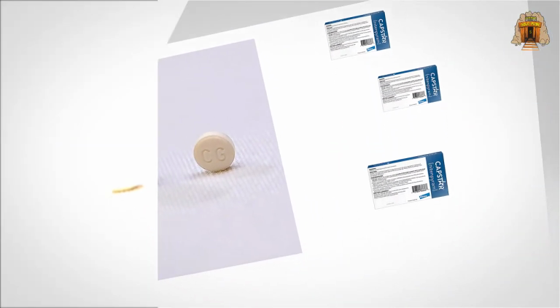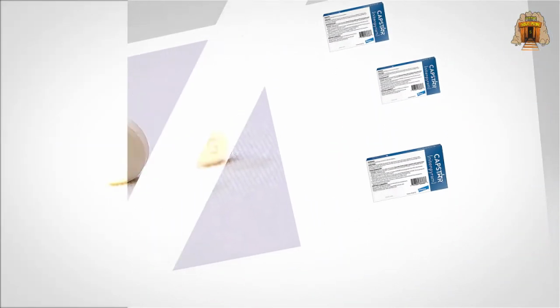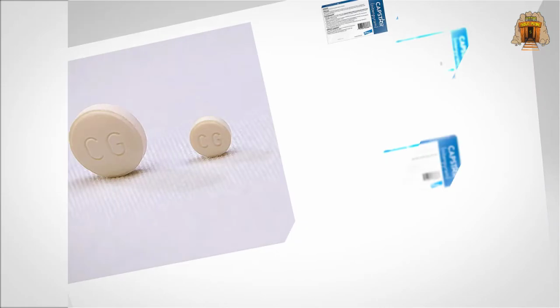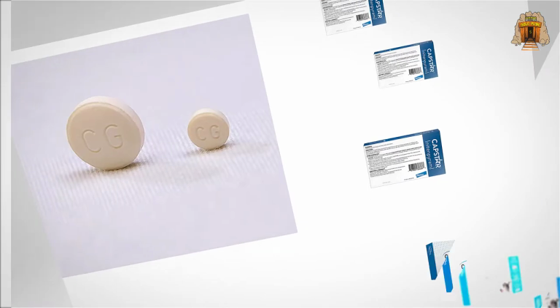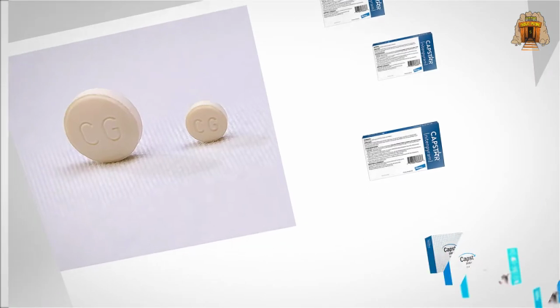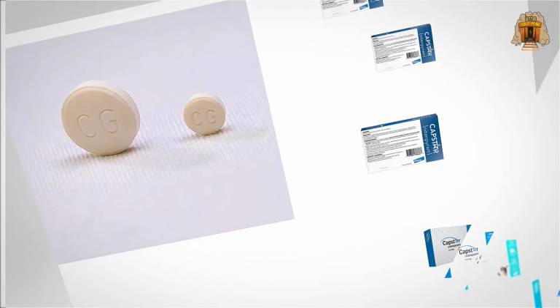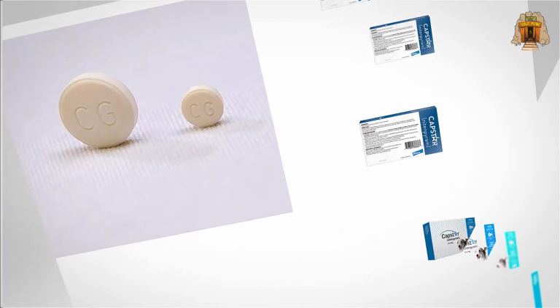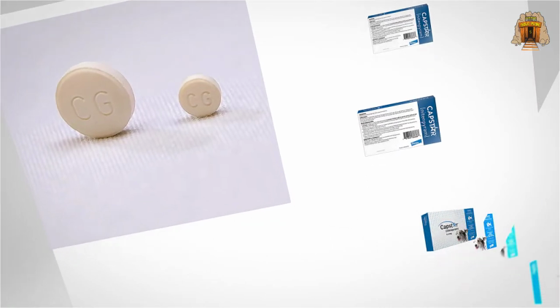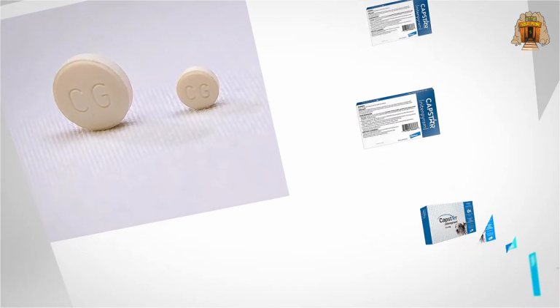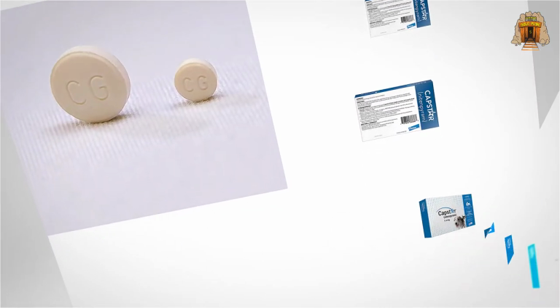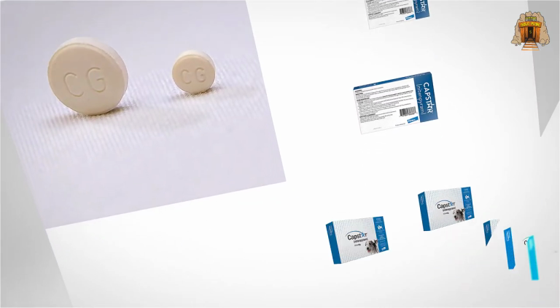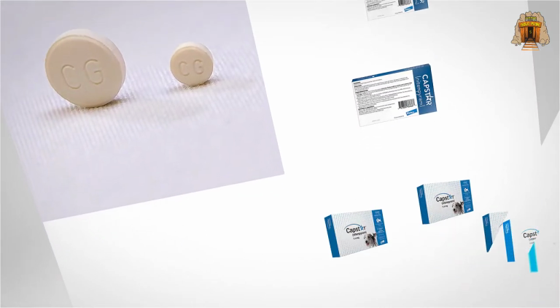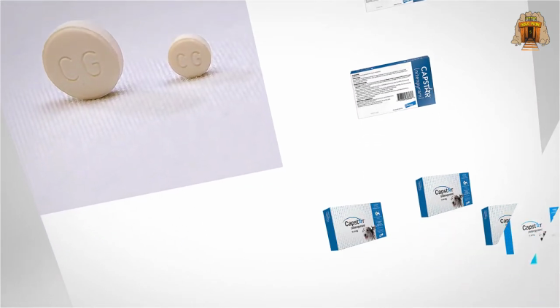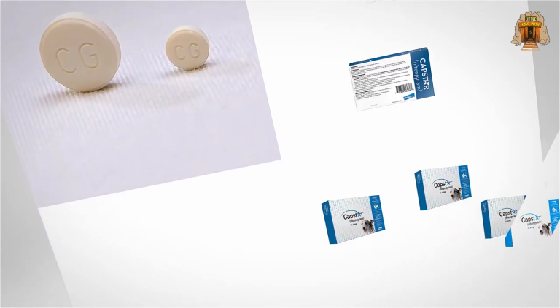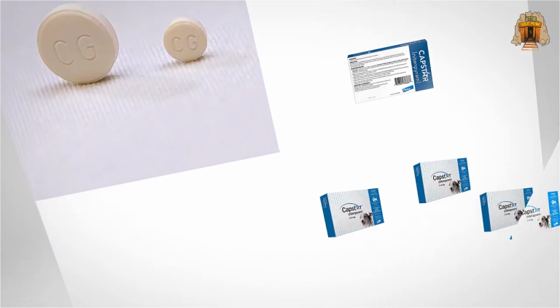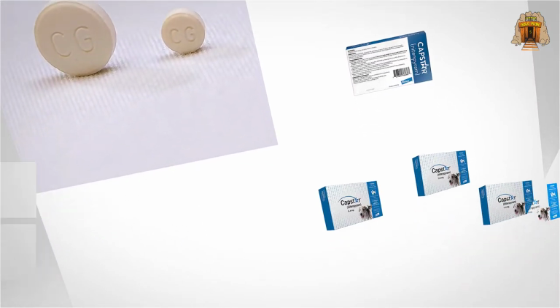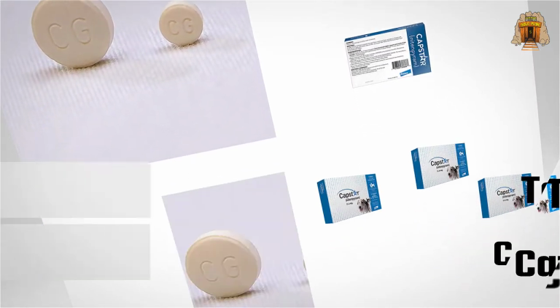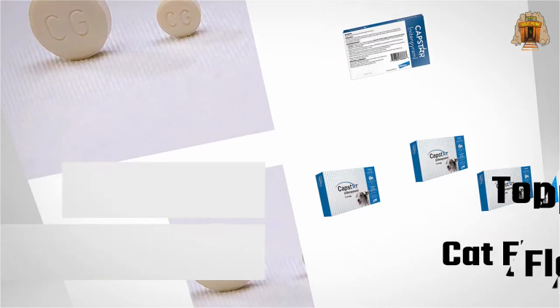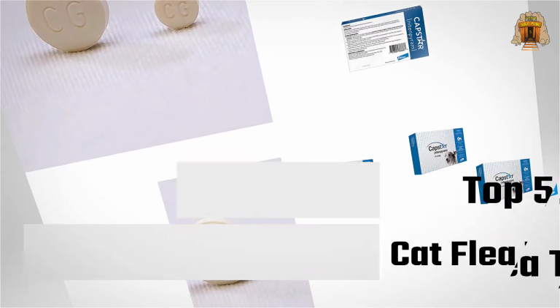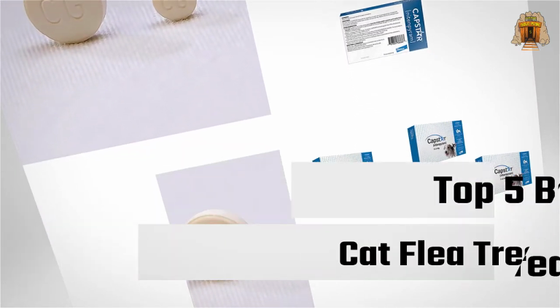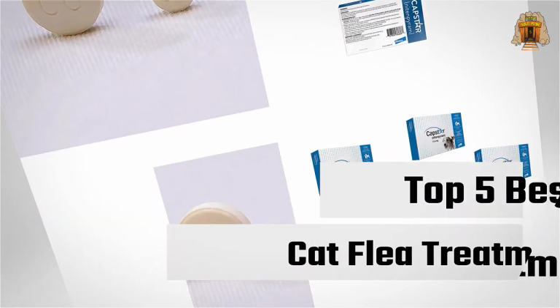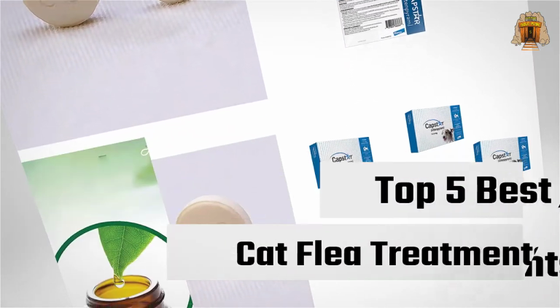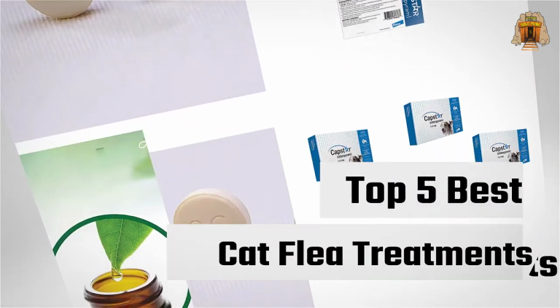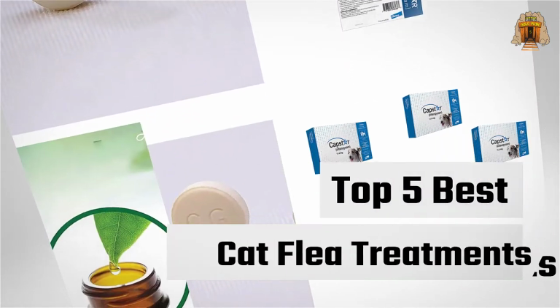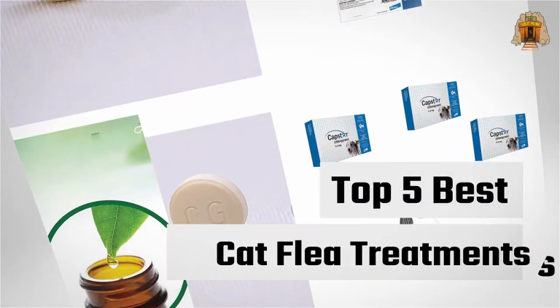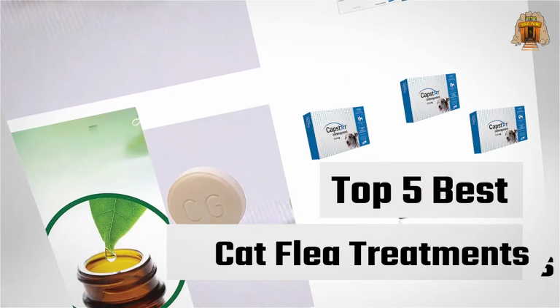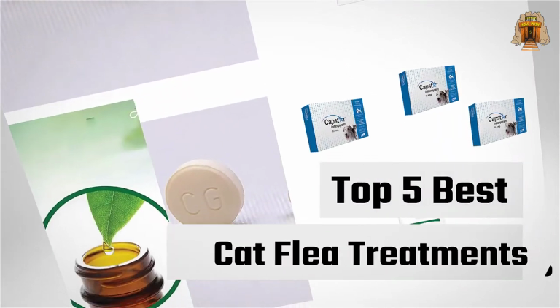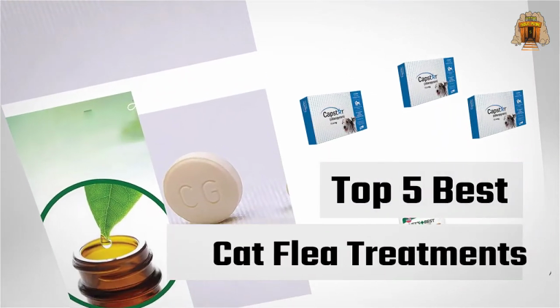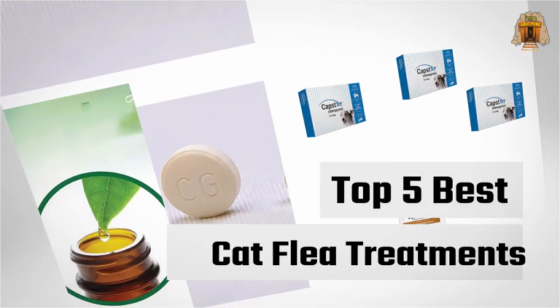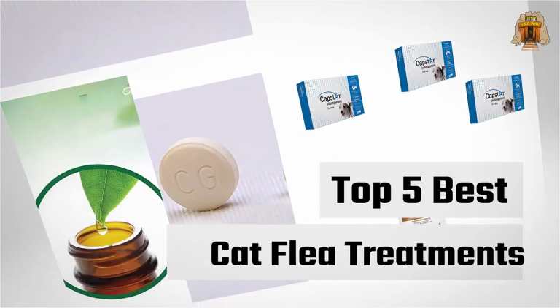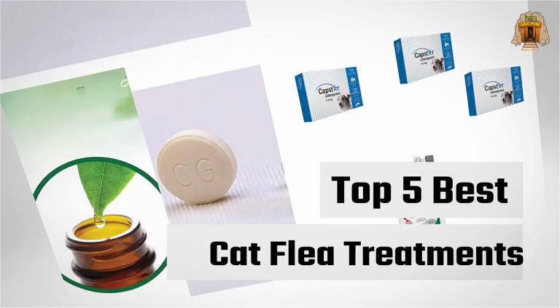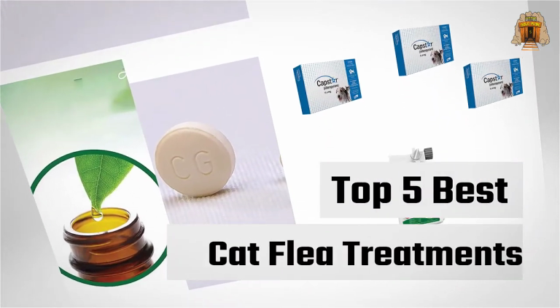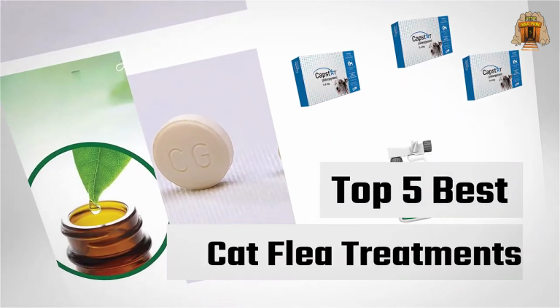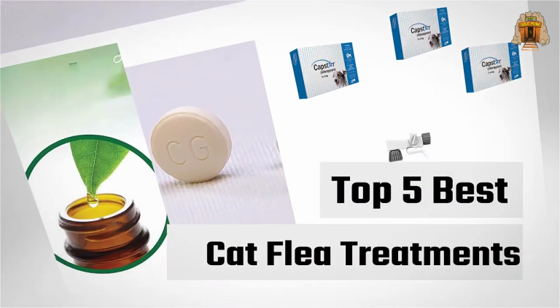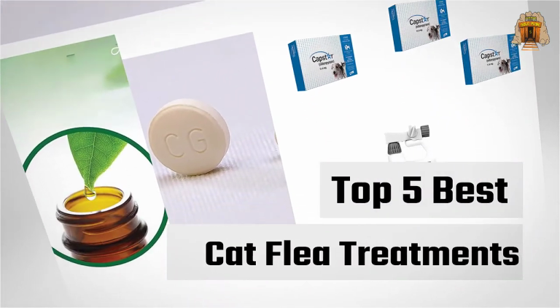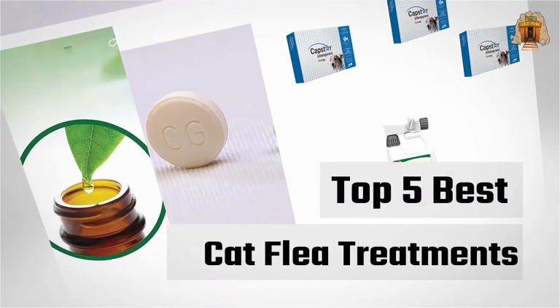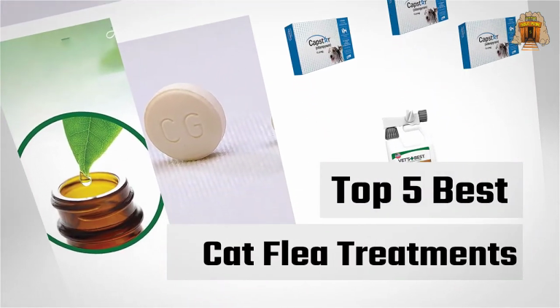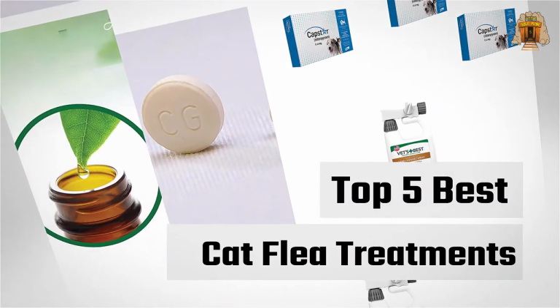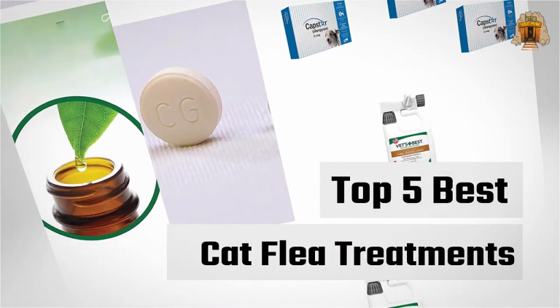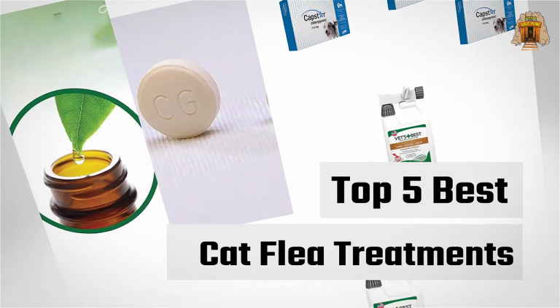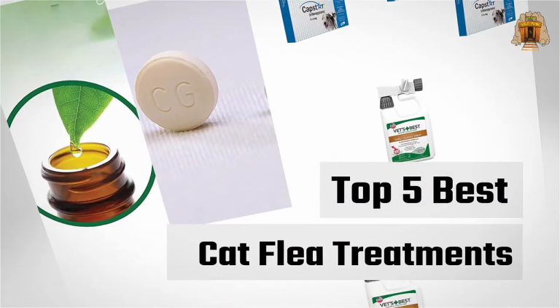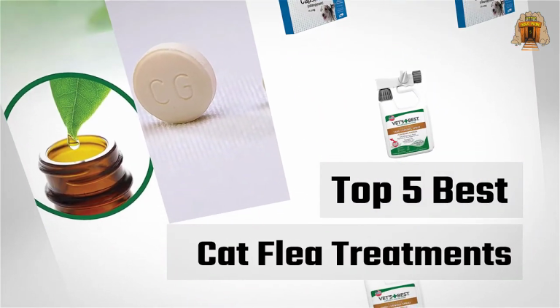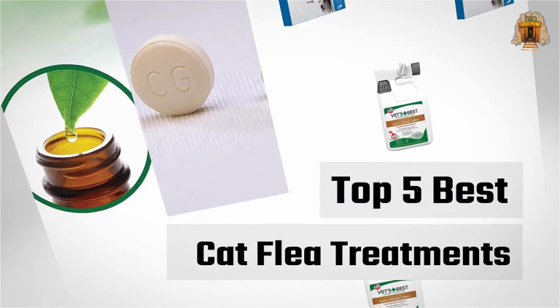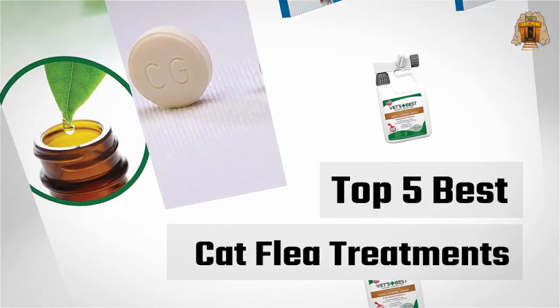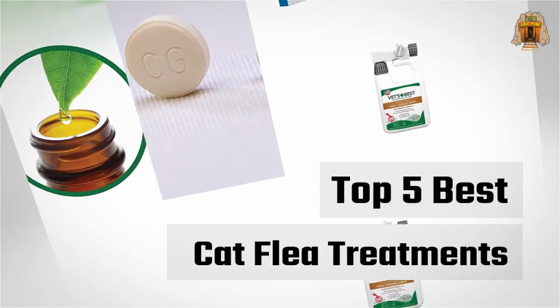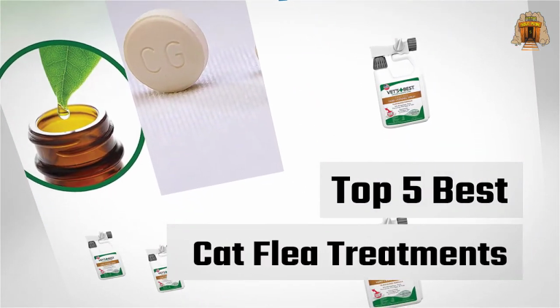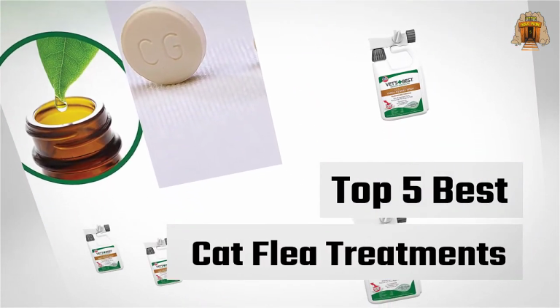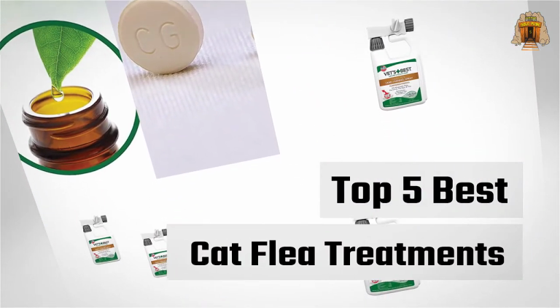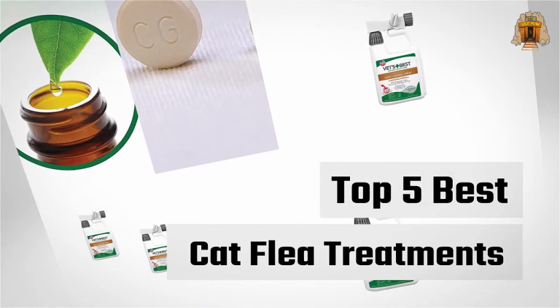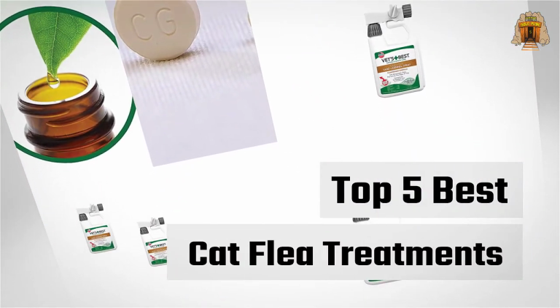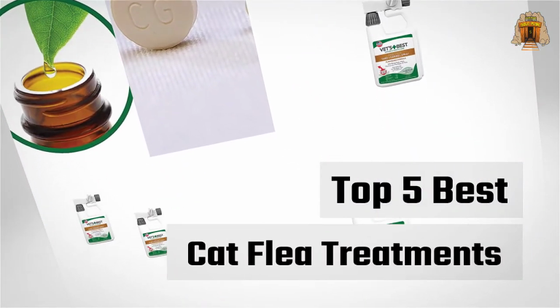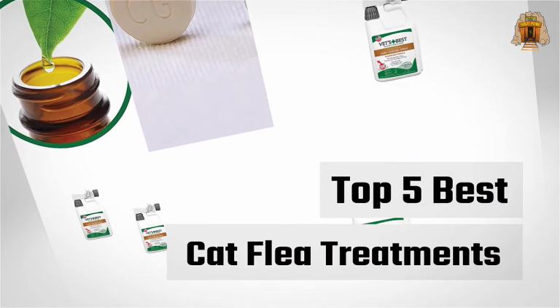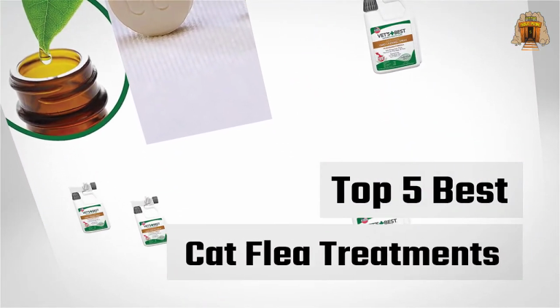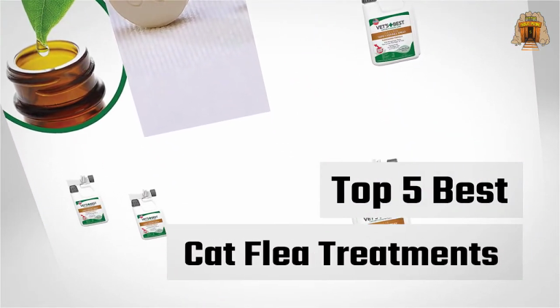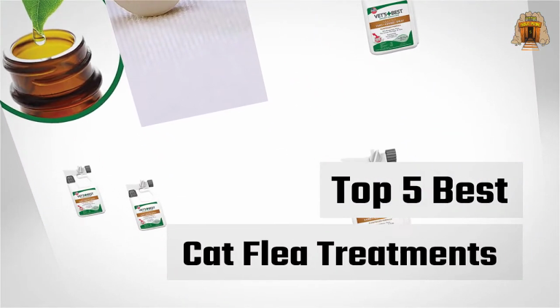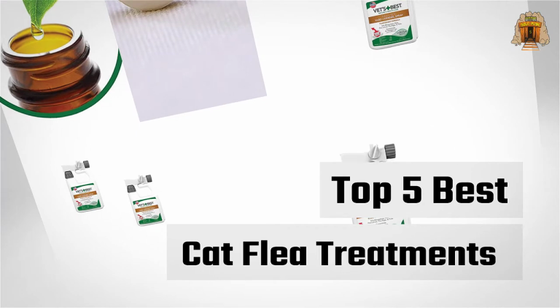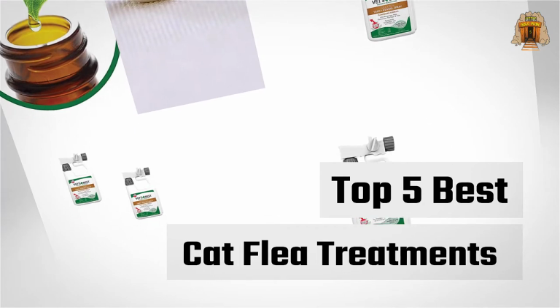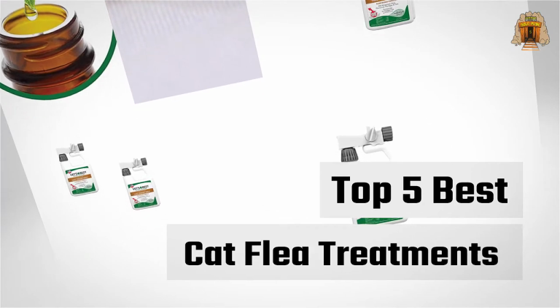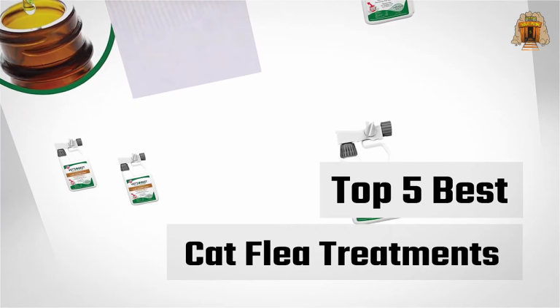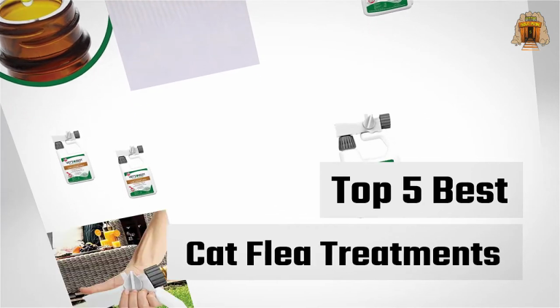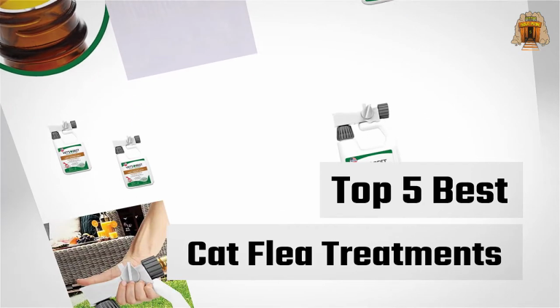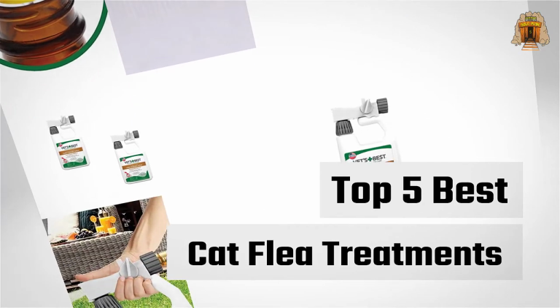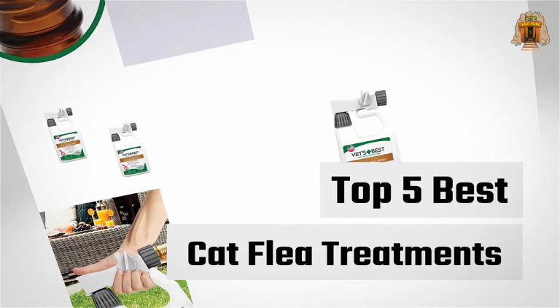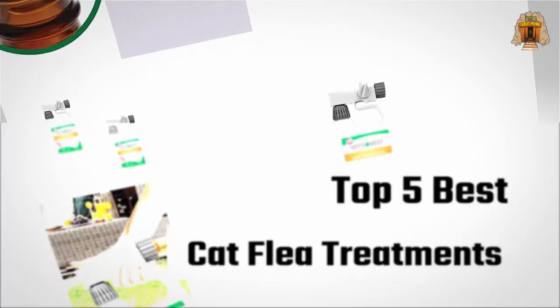Are you looking for the best cat flea treatments? Here we have picked the top five for this time. Let's explore them.